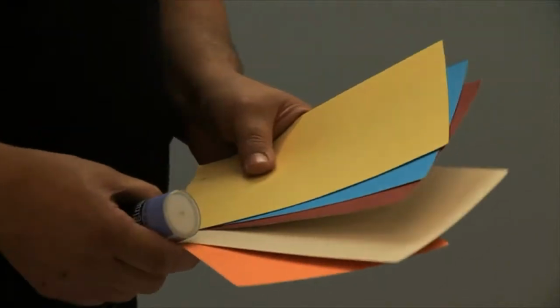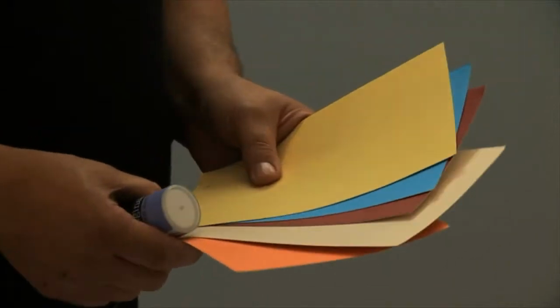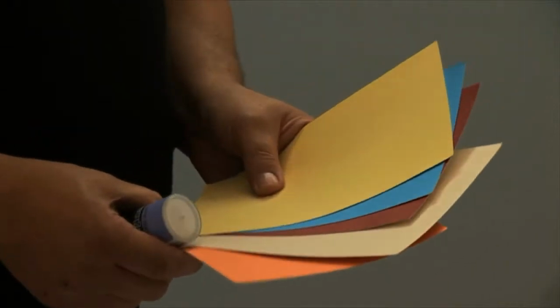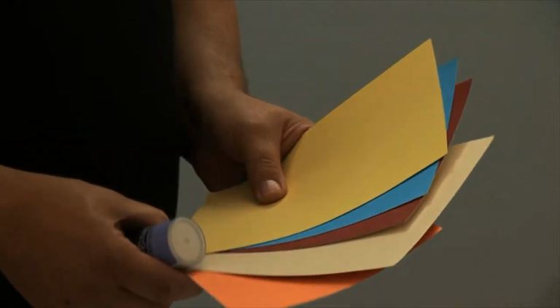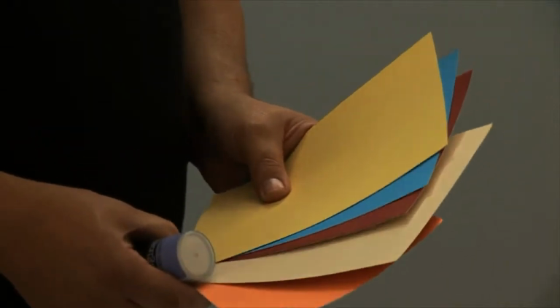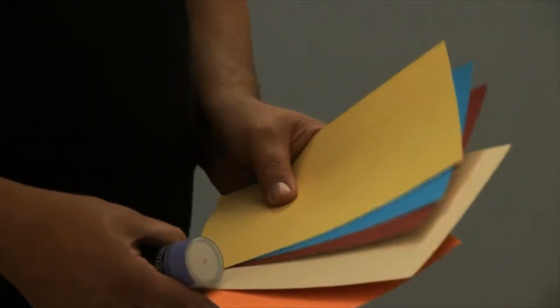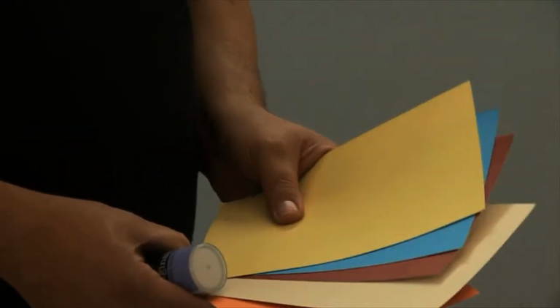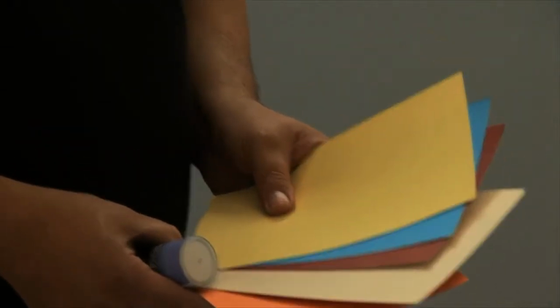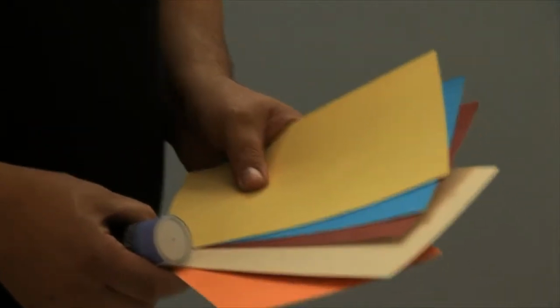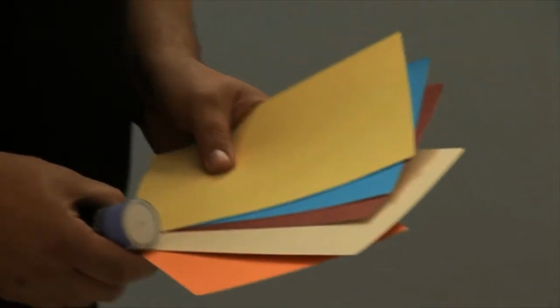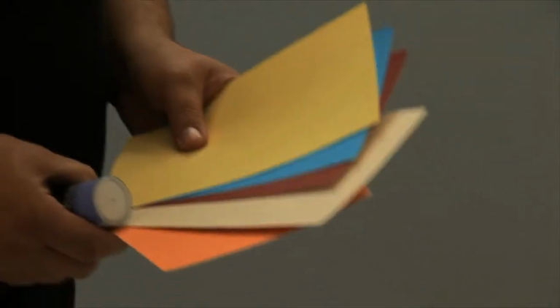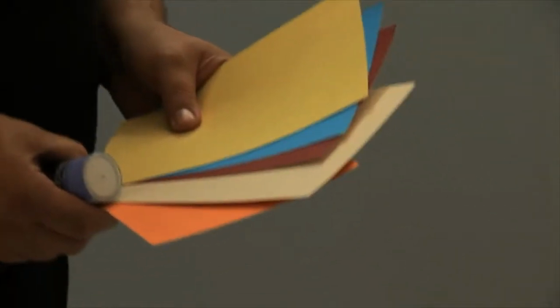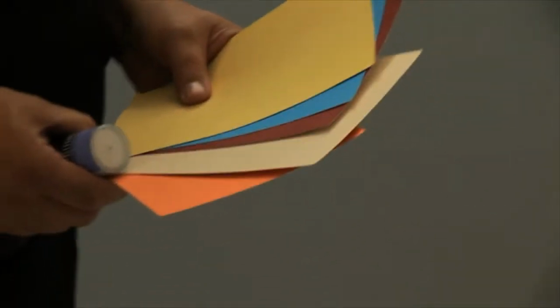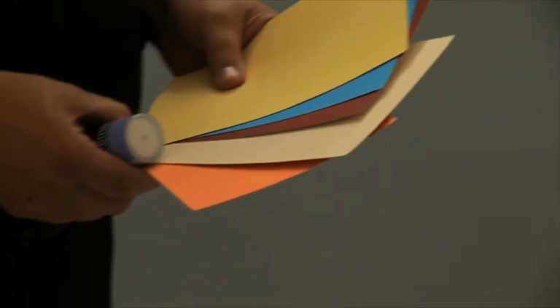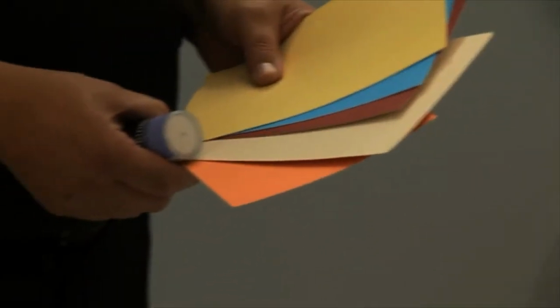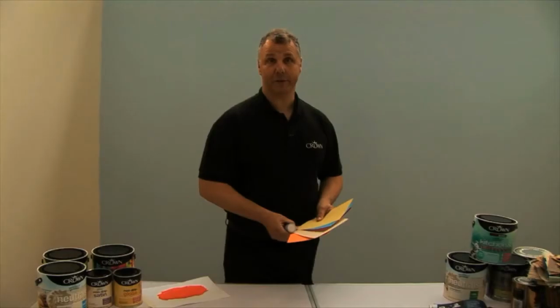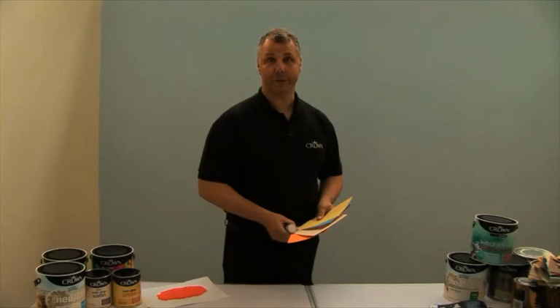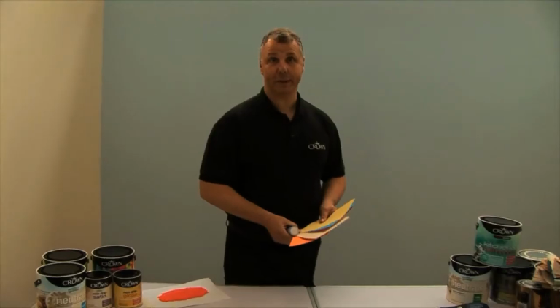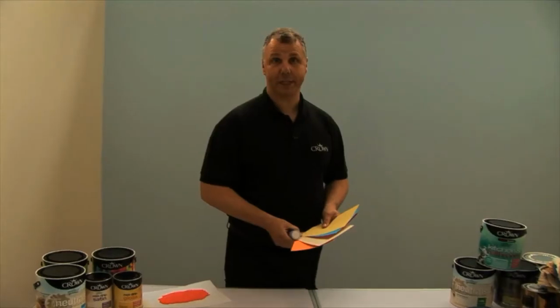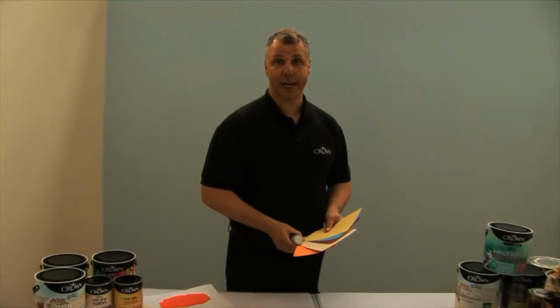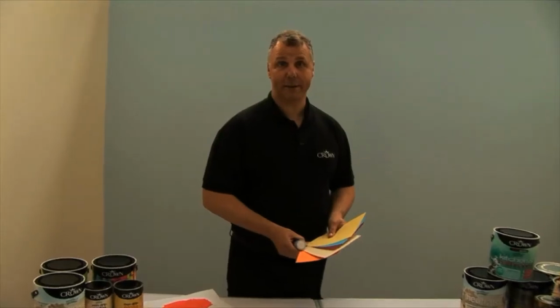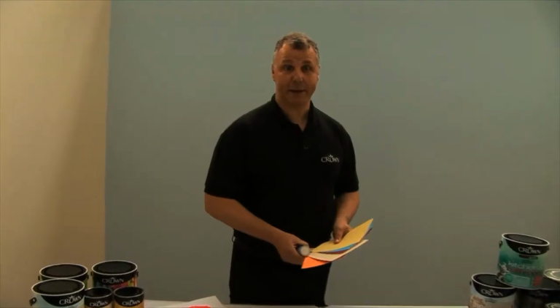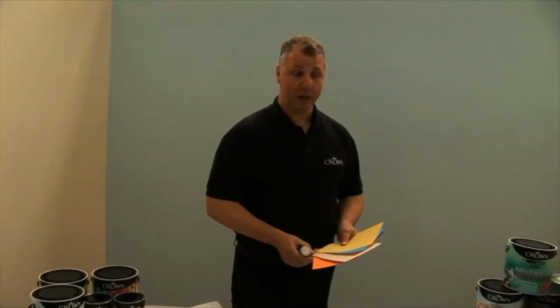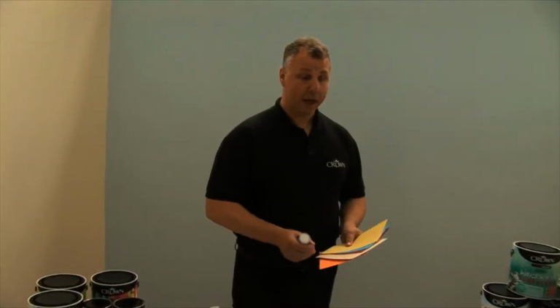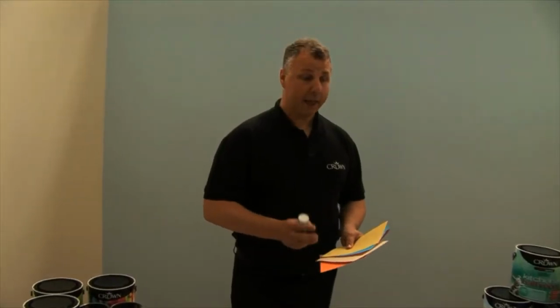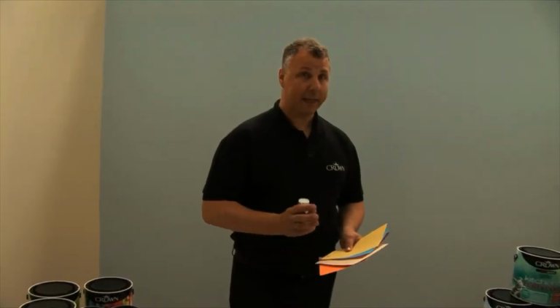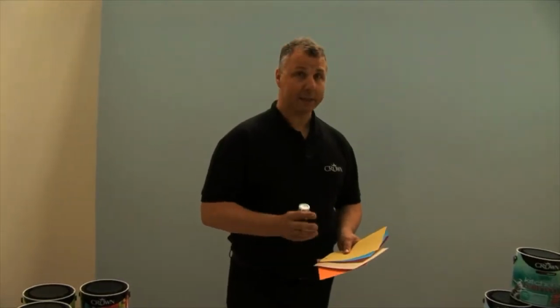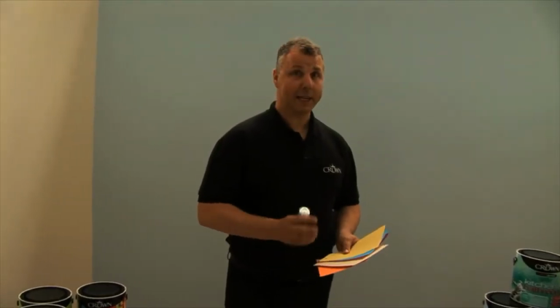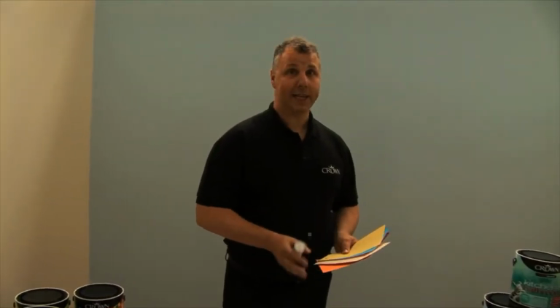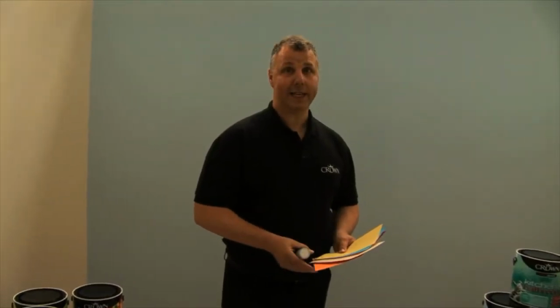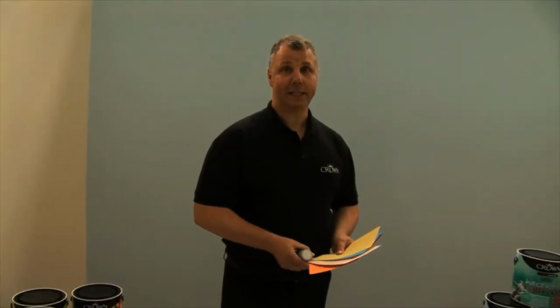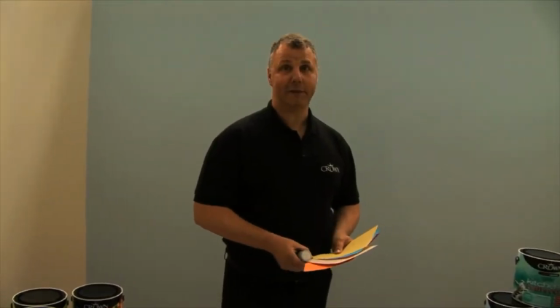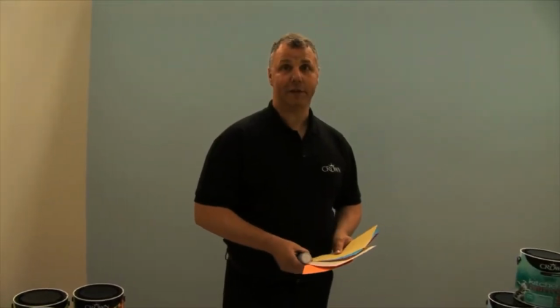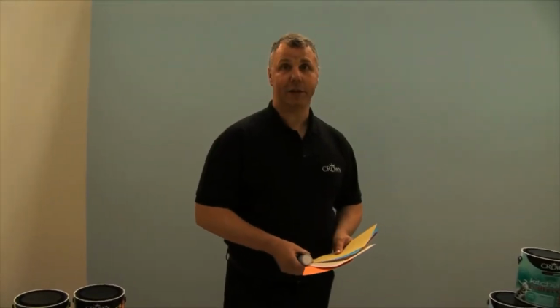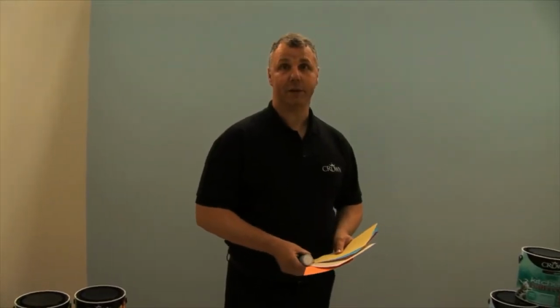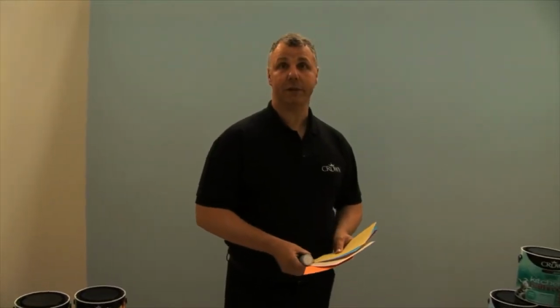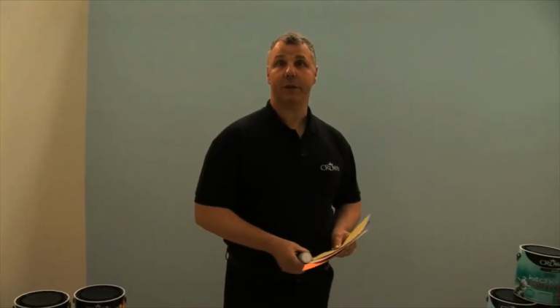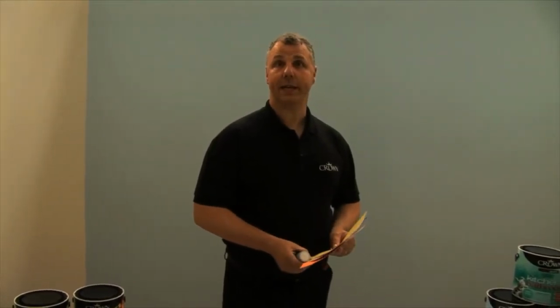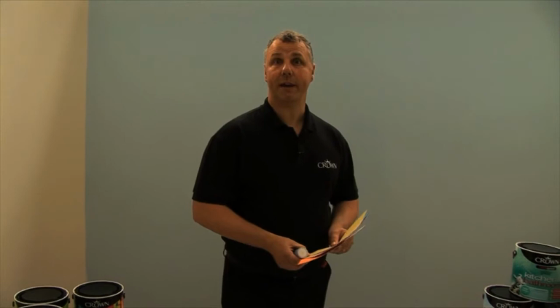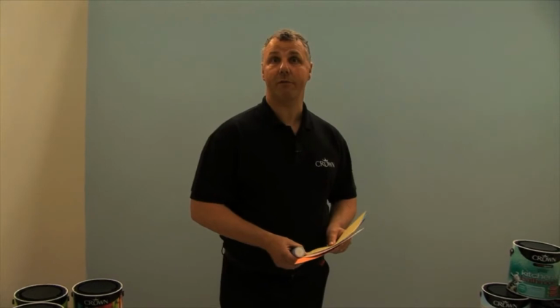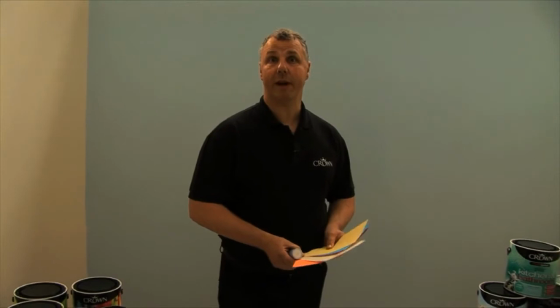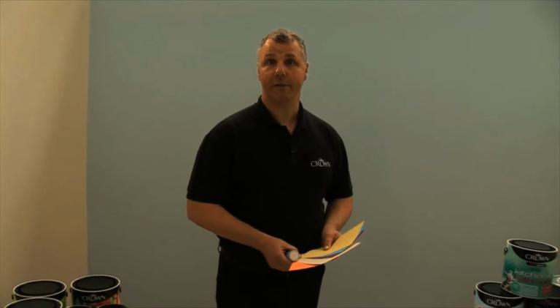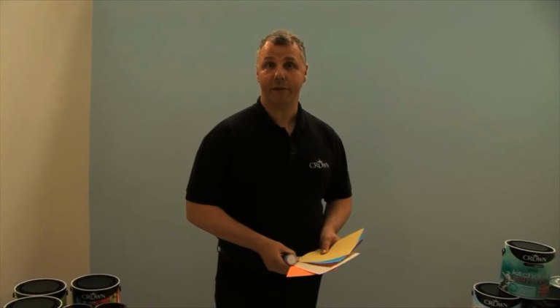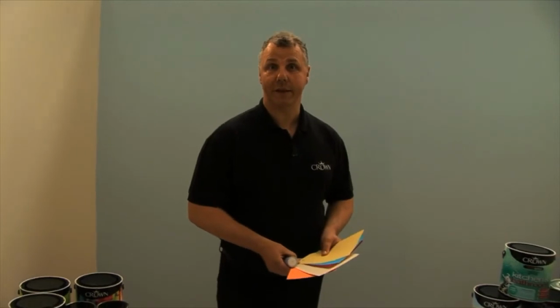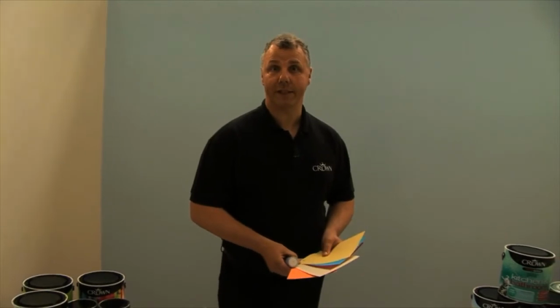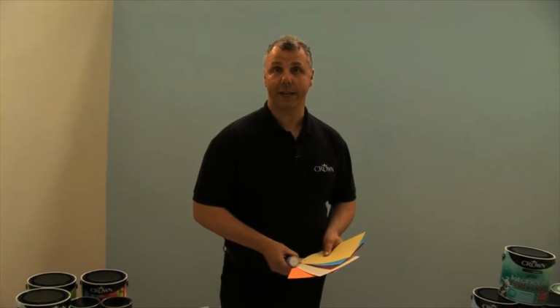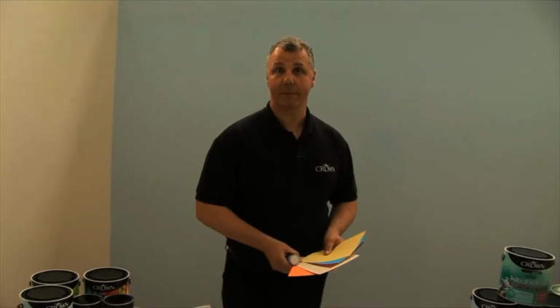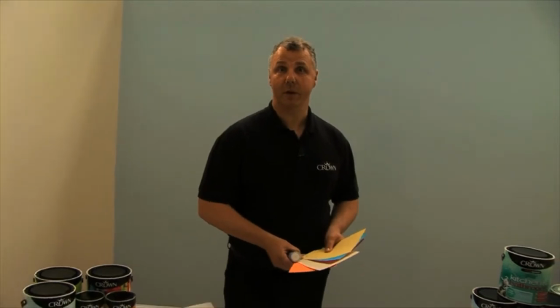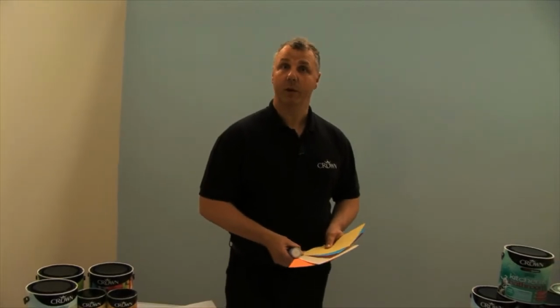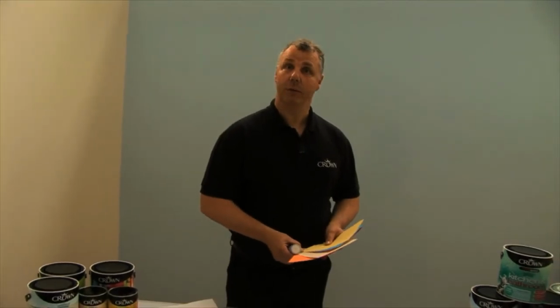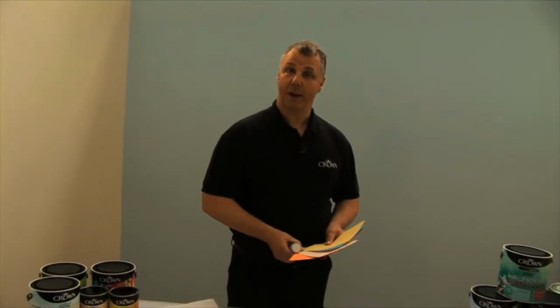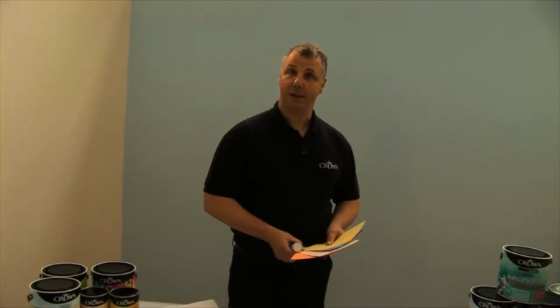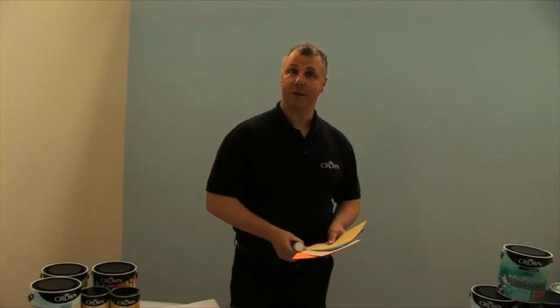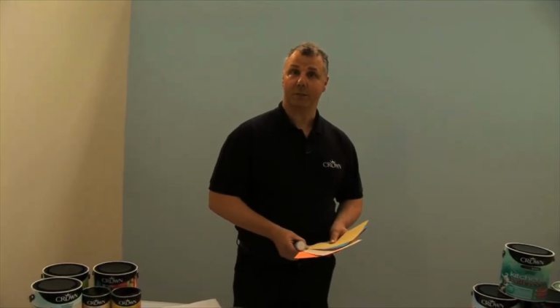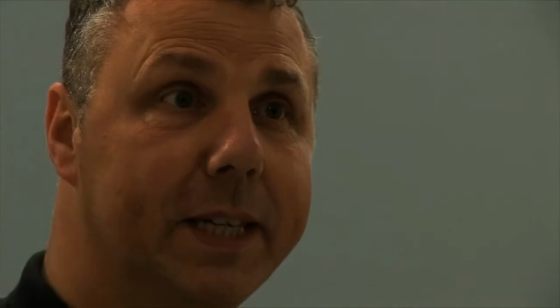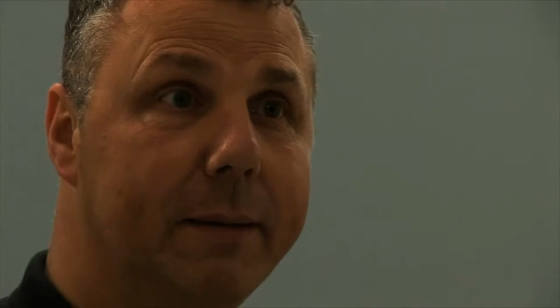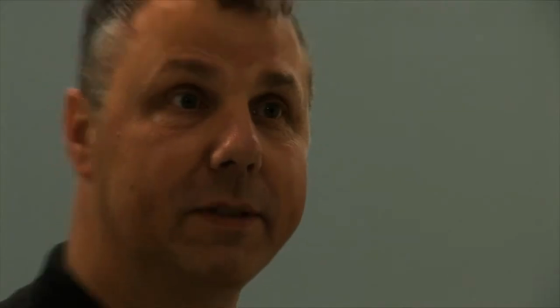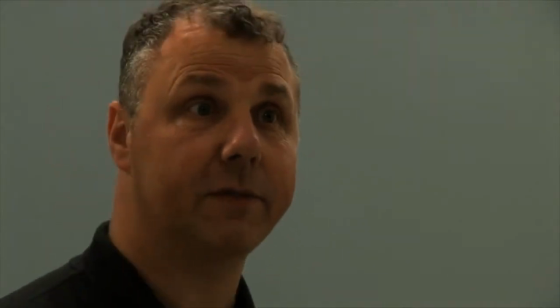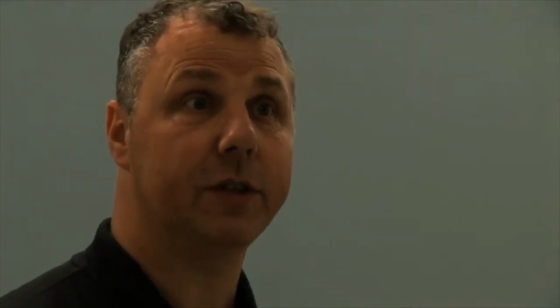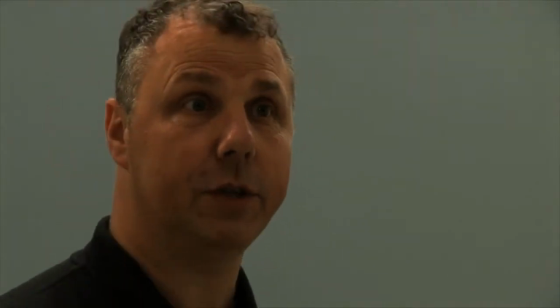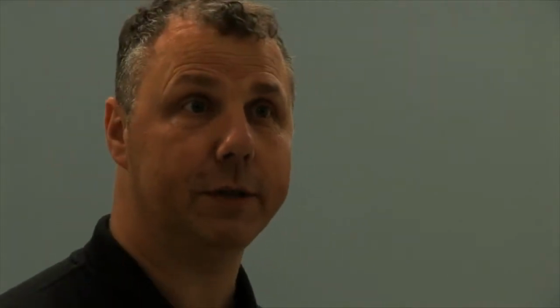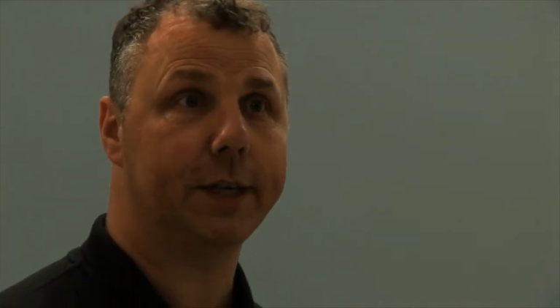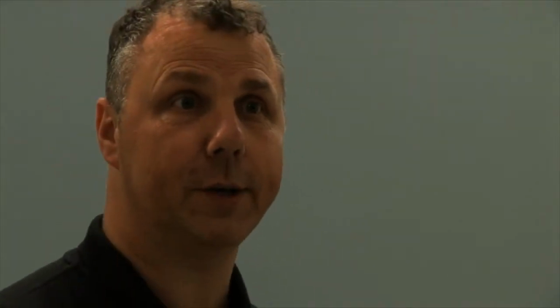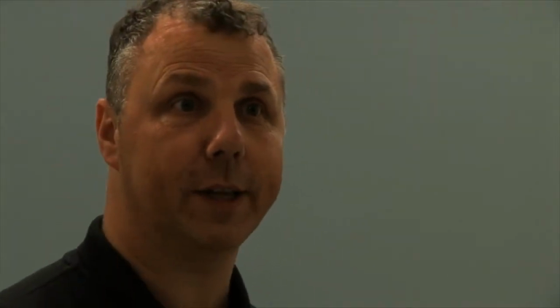If you find choosing colours a little bit difficult and scary, let's make it easier for you so you can get it right first time with our top tips for choosing colour.